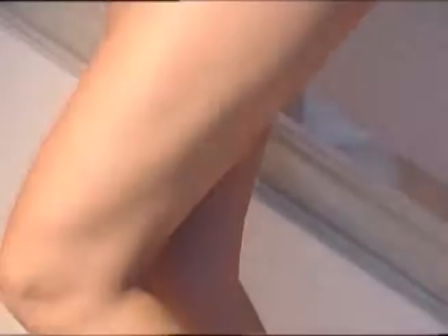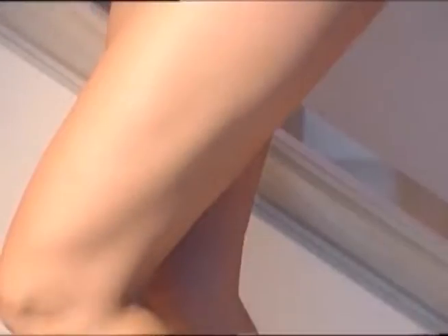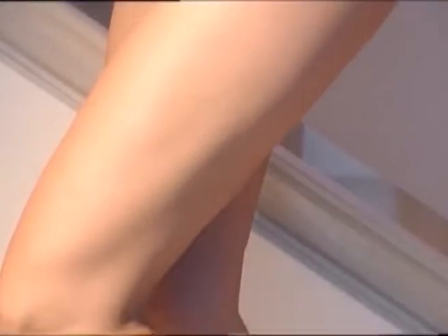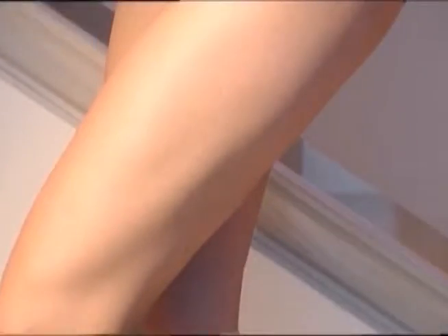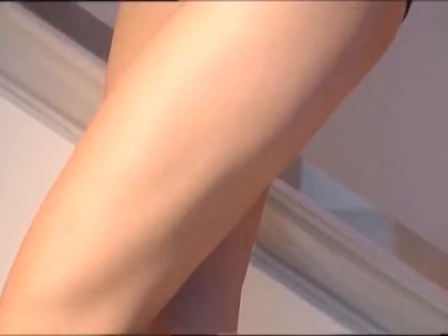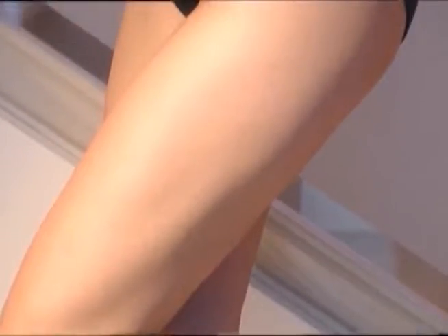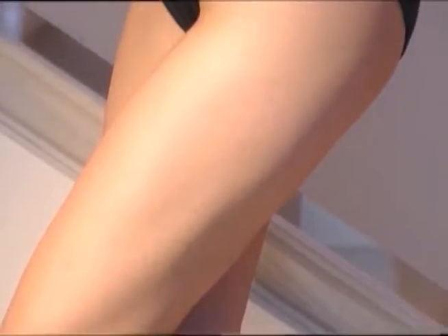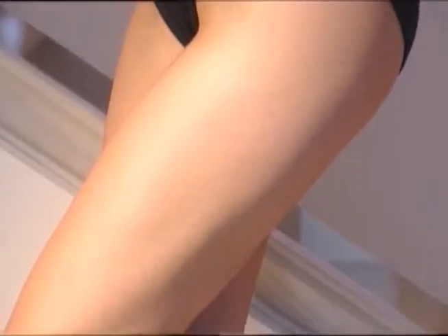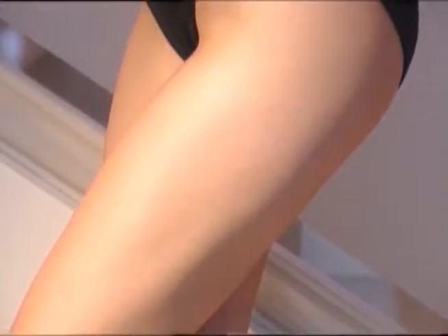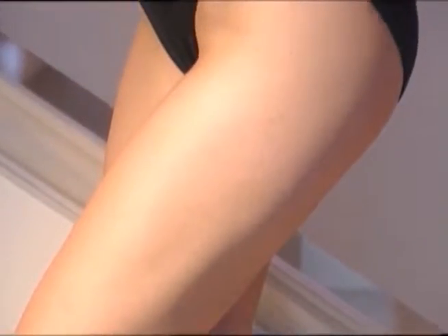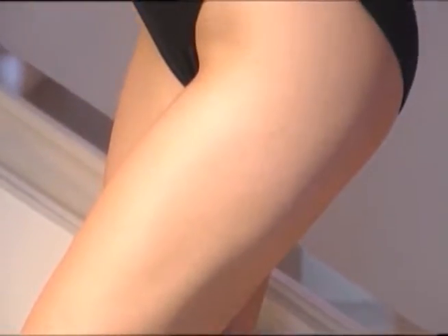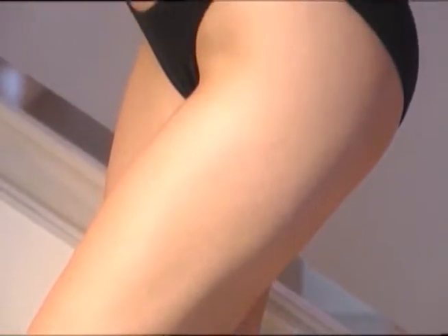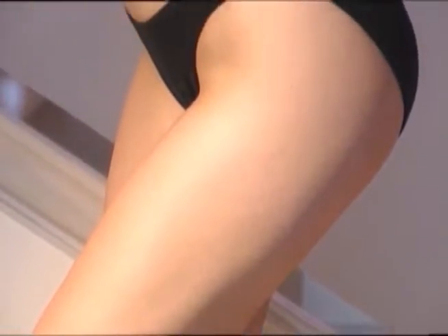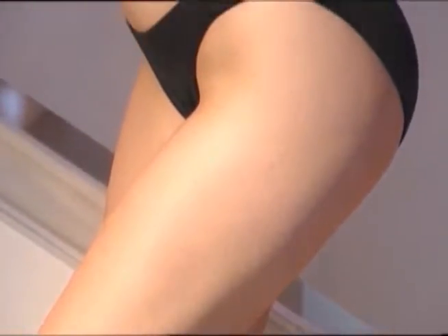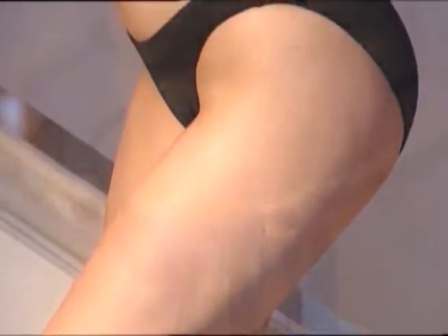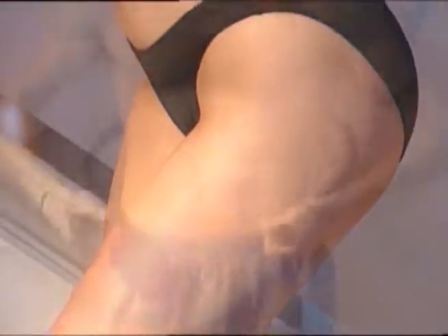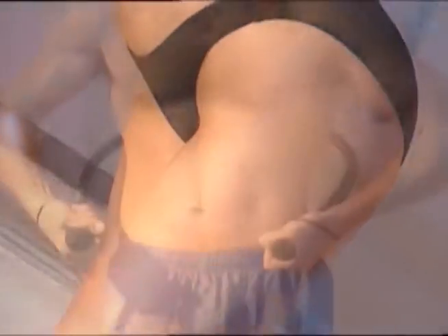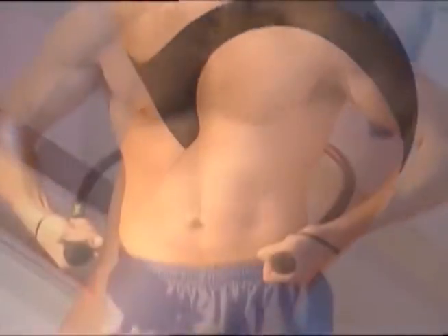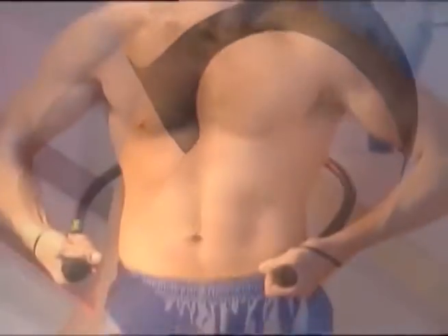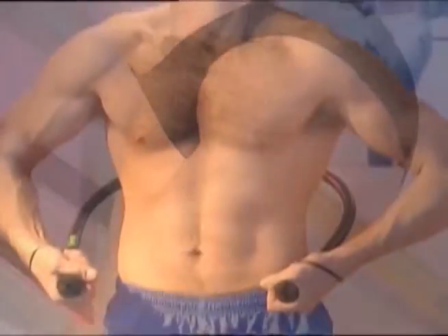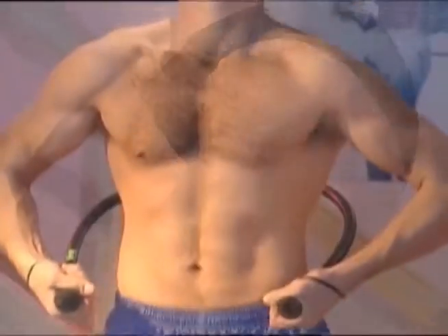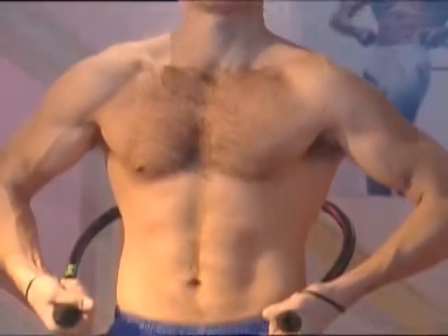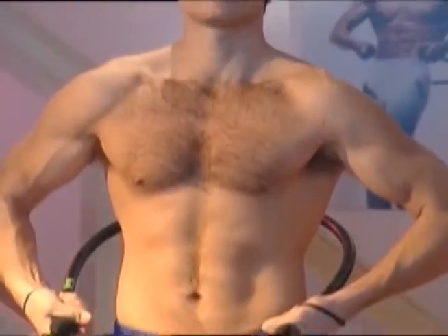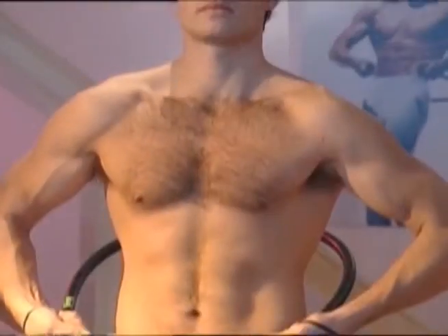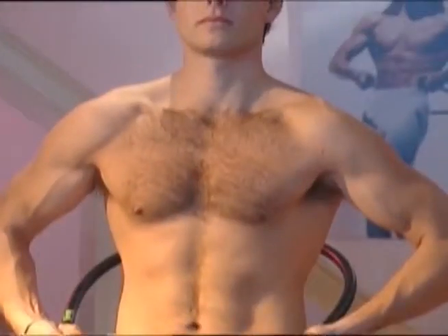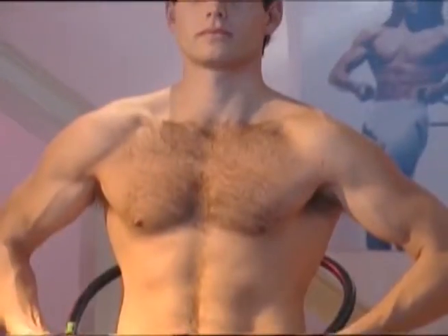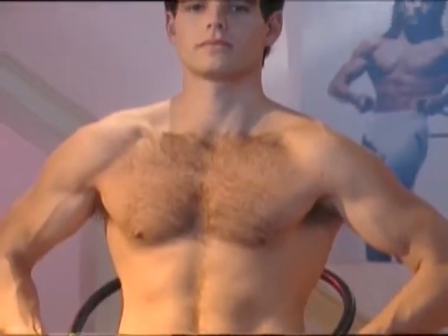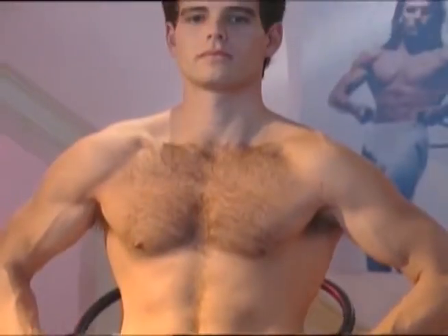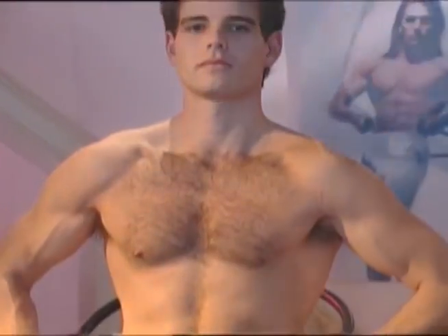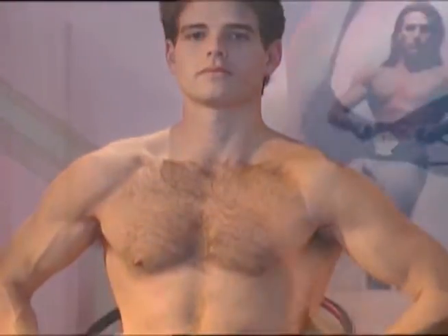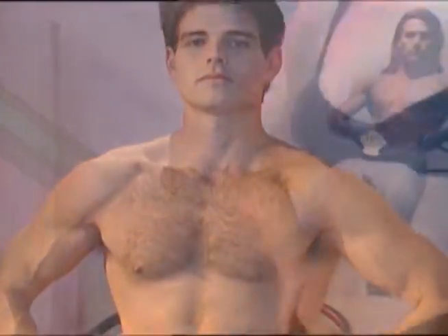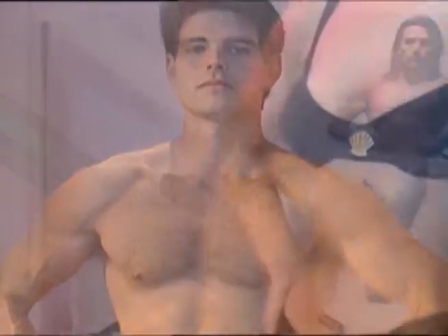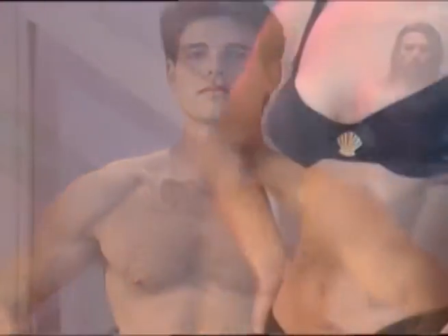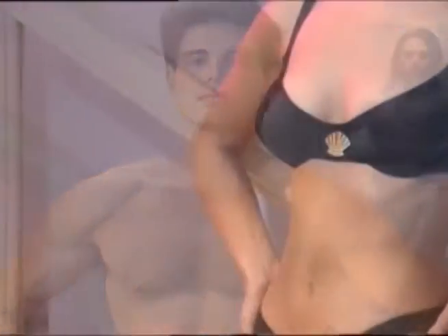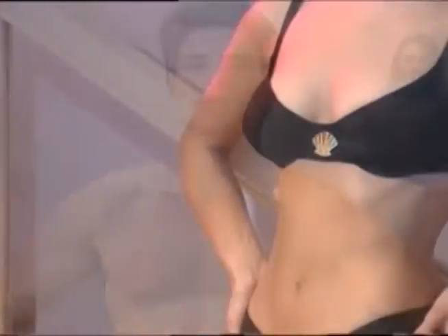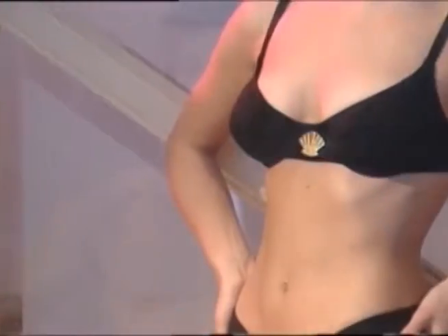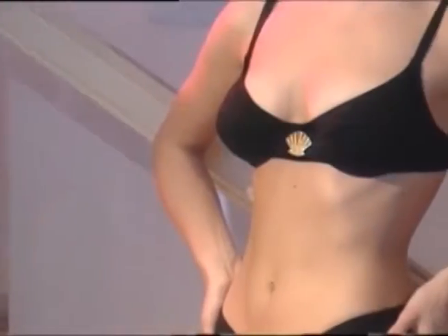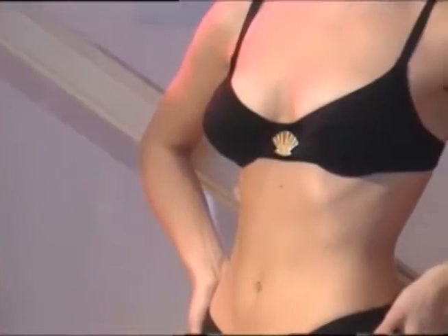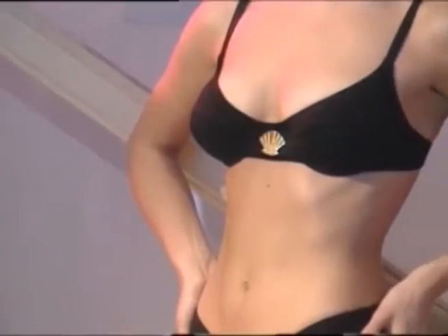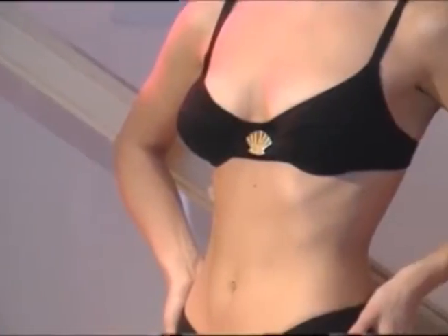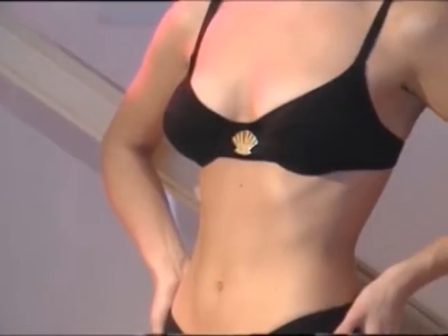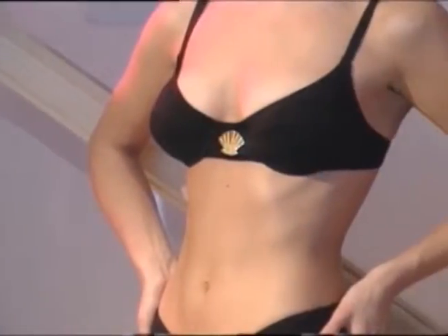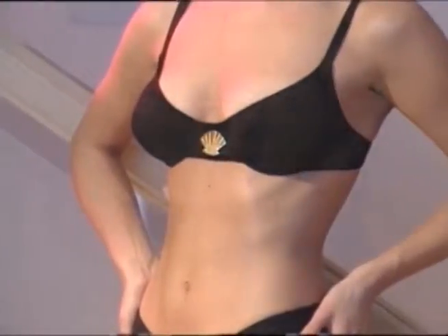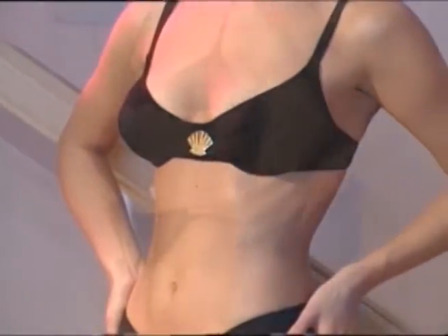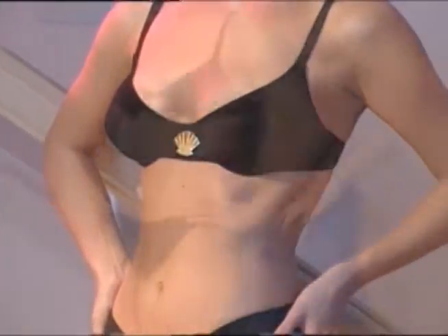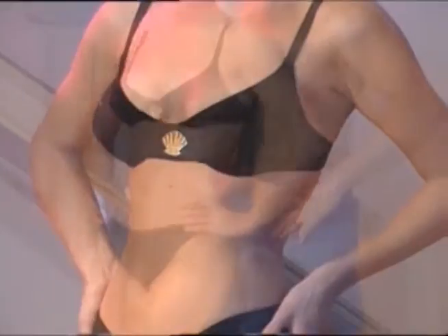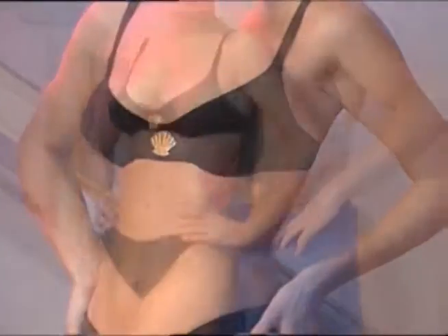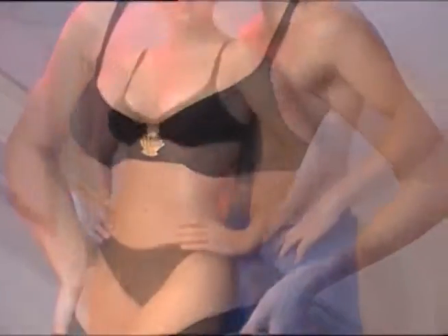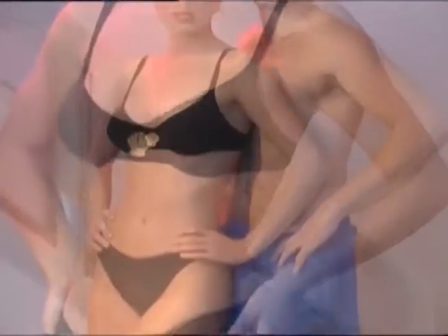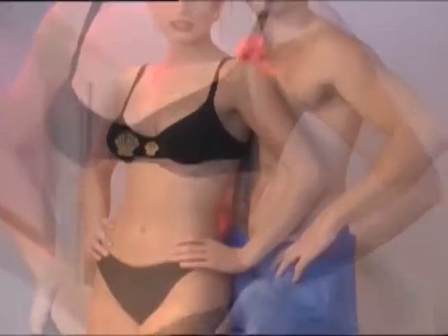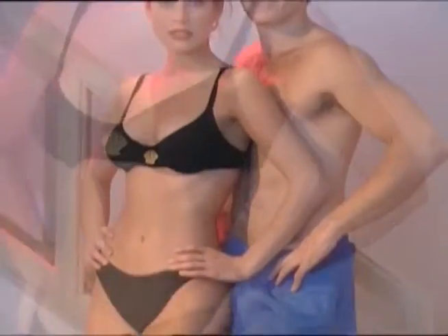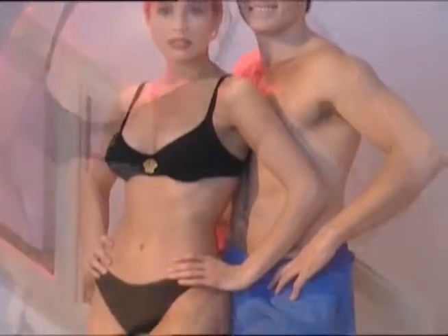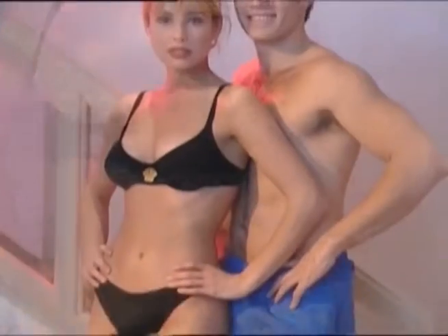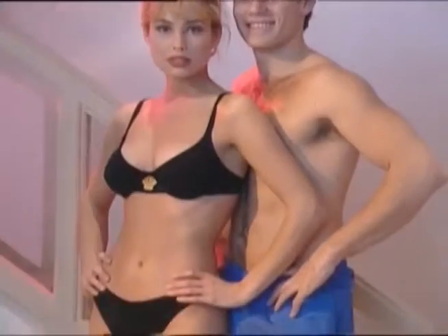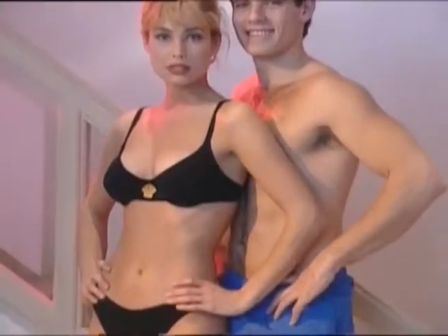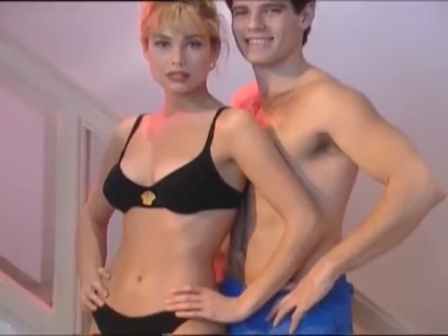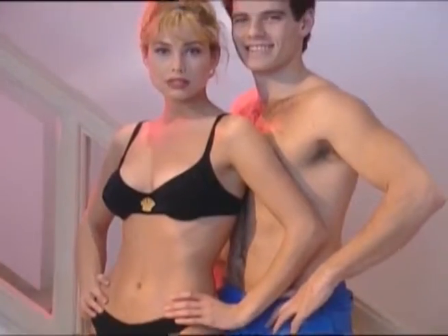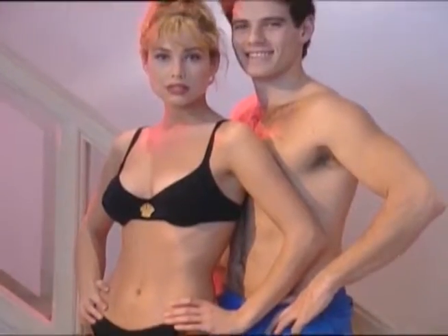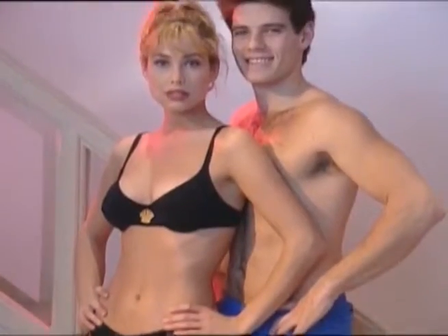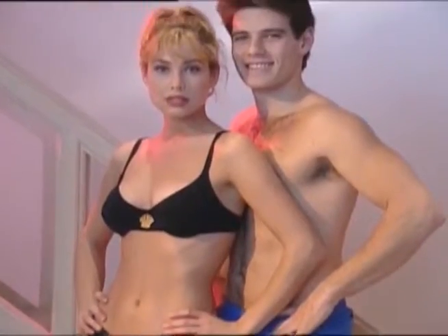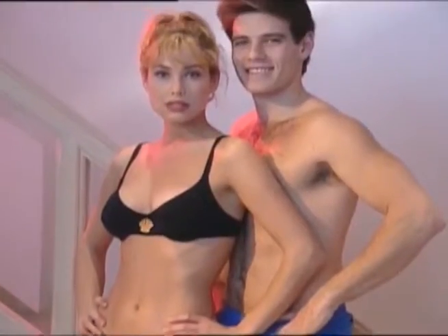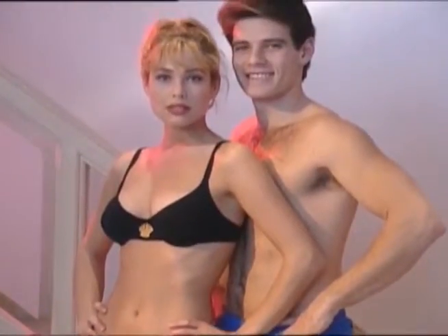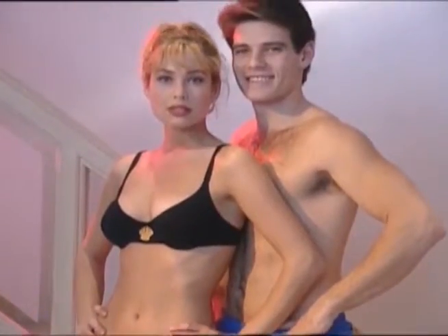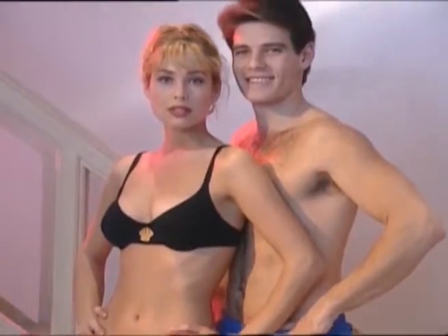This is the body you've always wanted, but it's been too time-consuming, expensive, and difficult — until now.